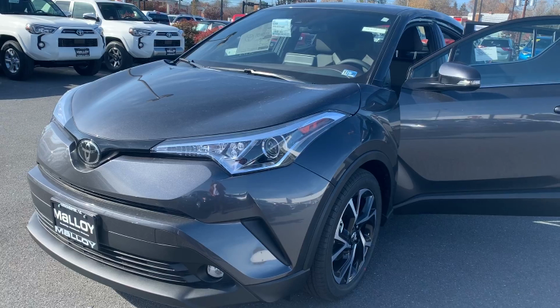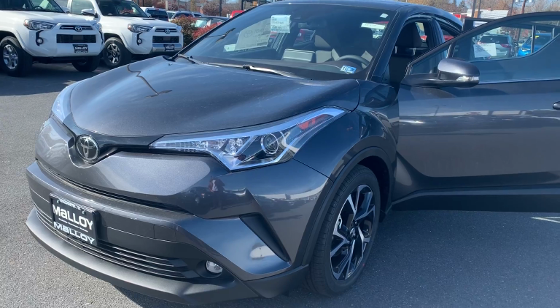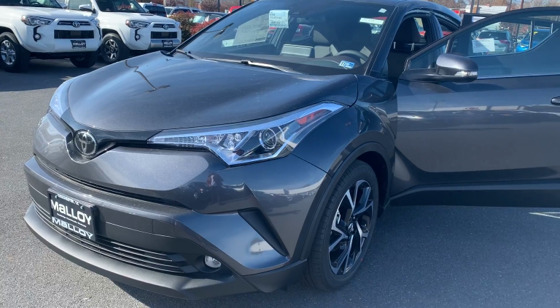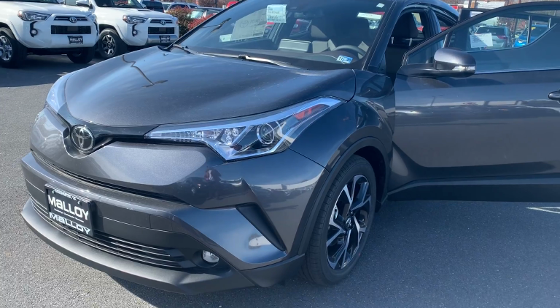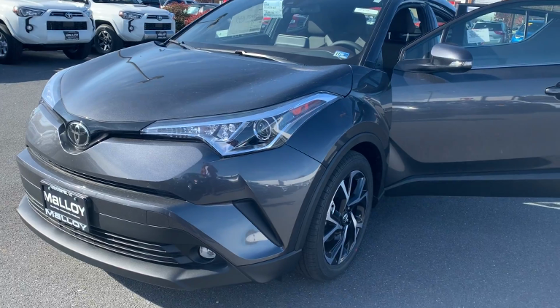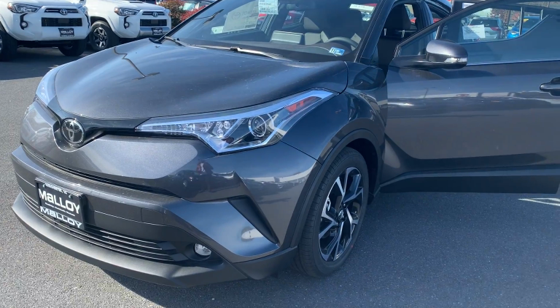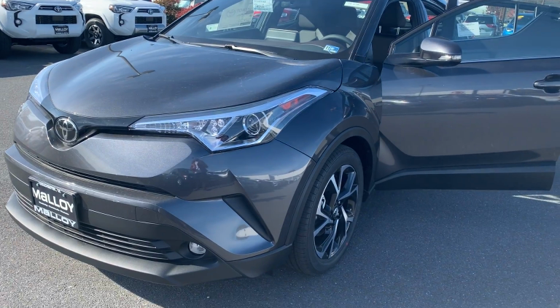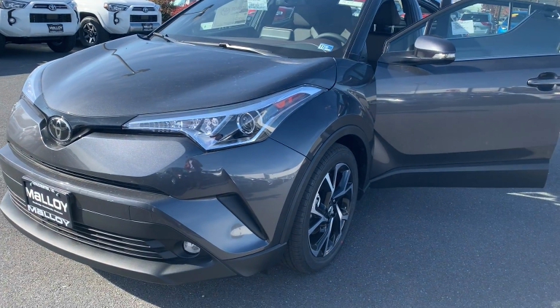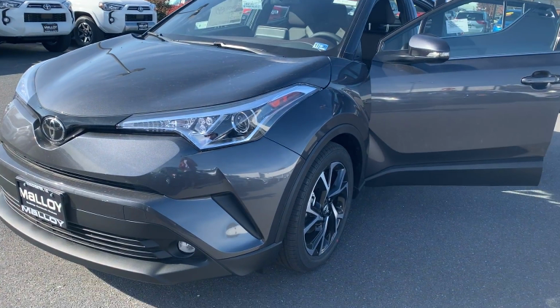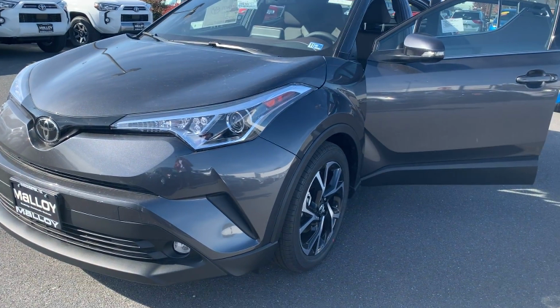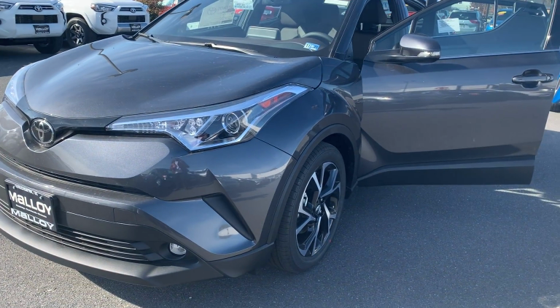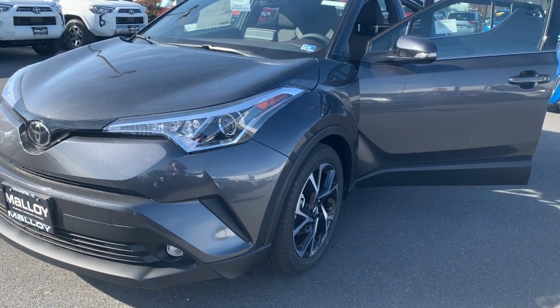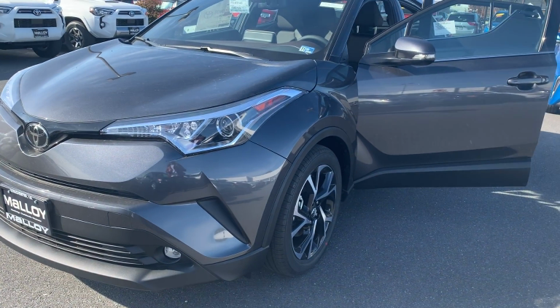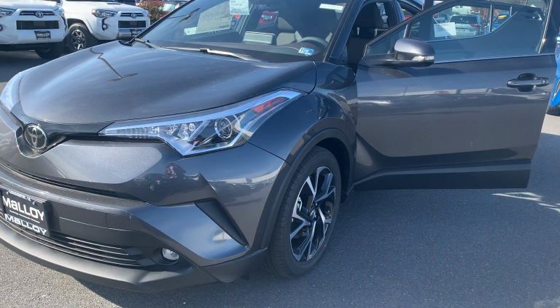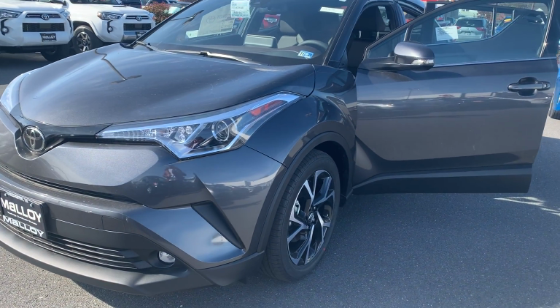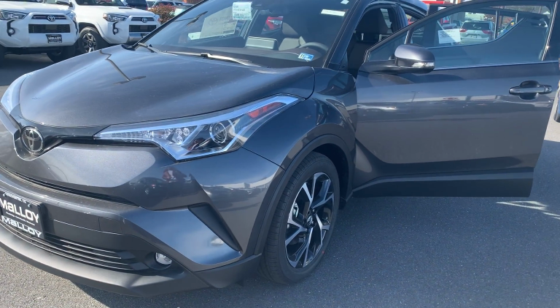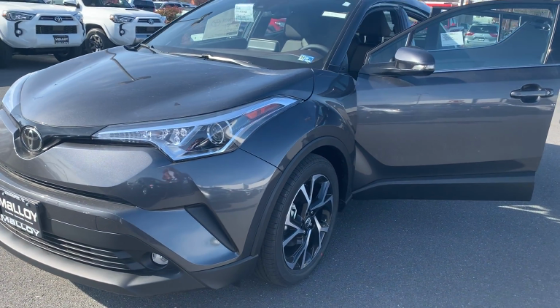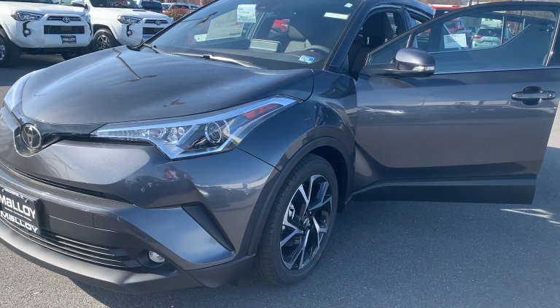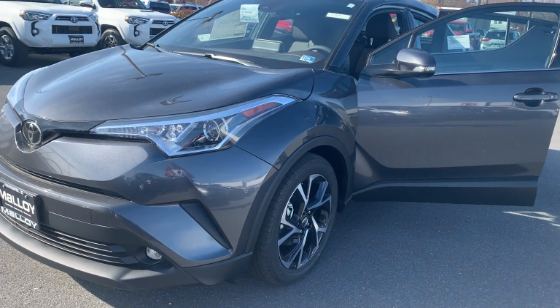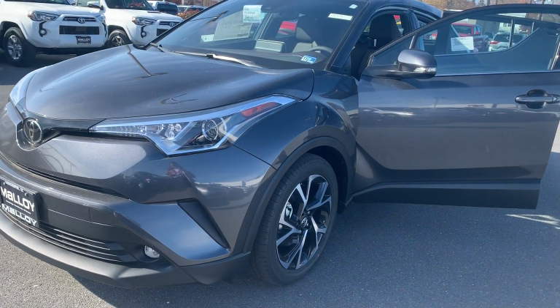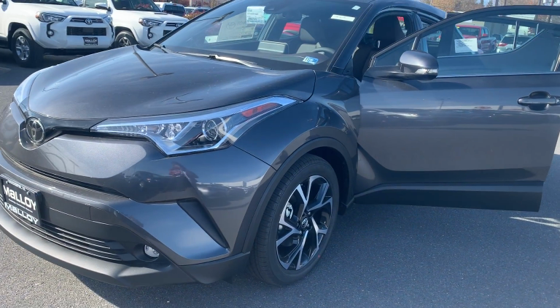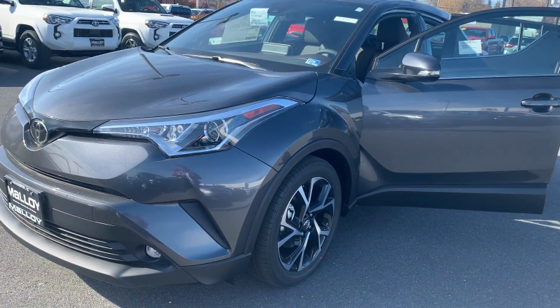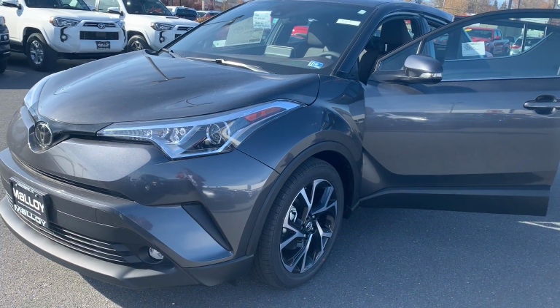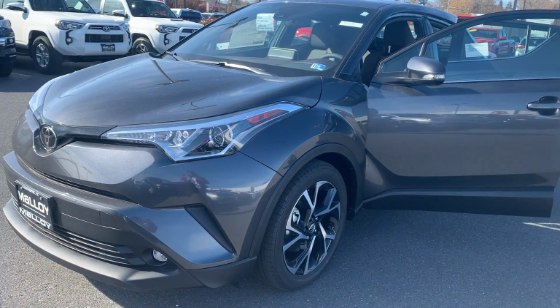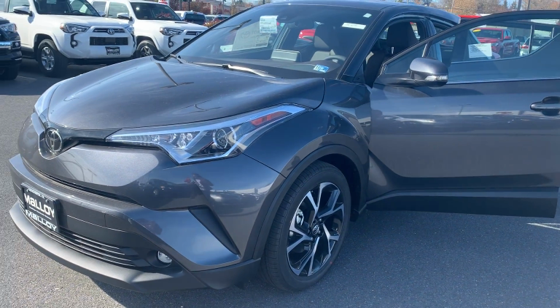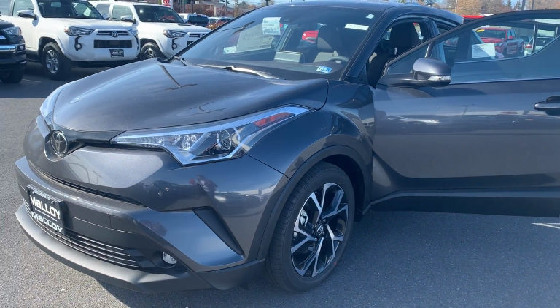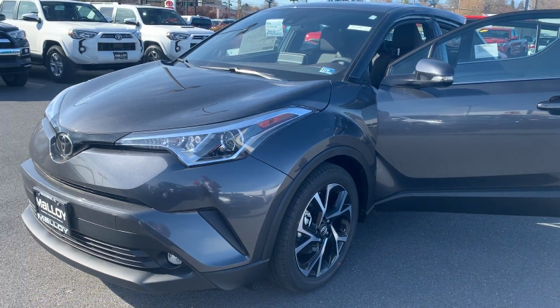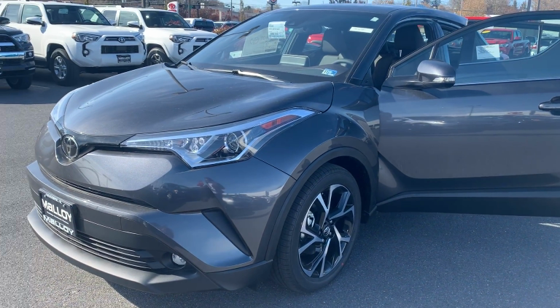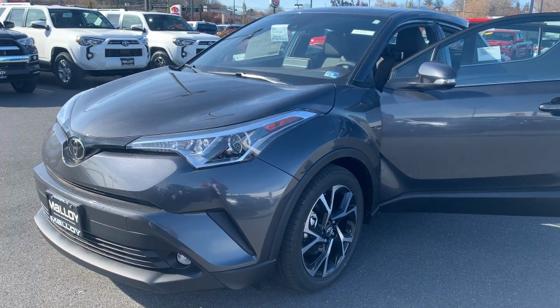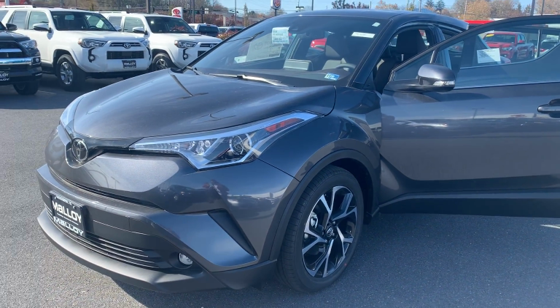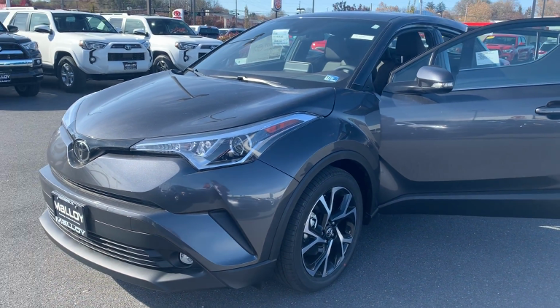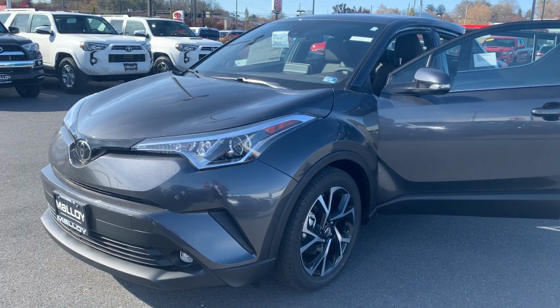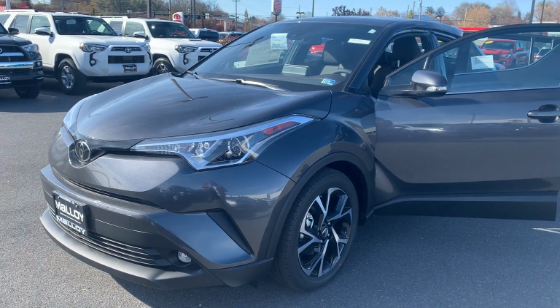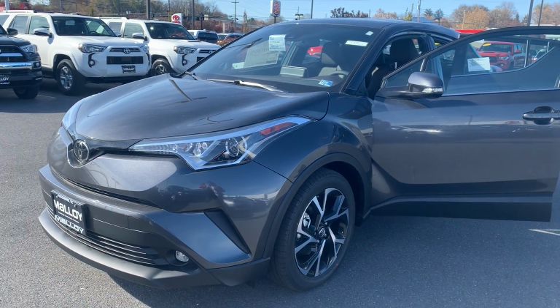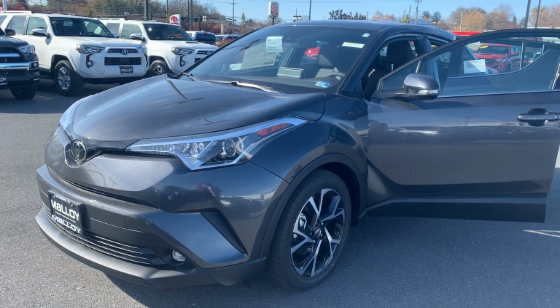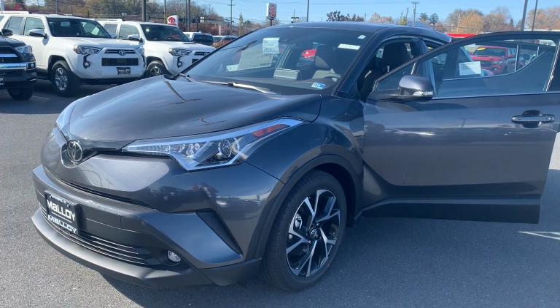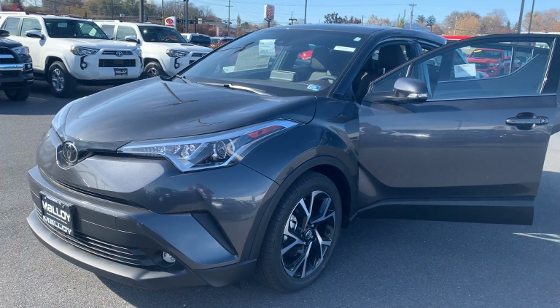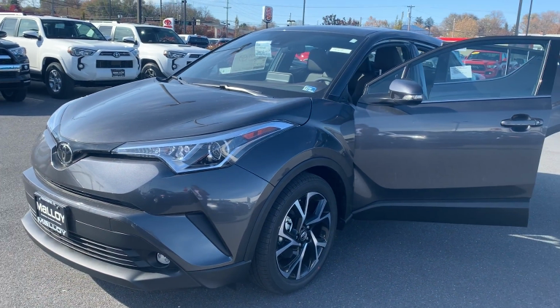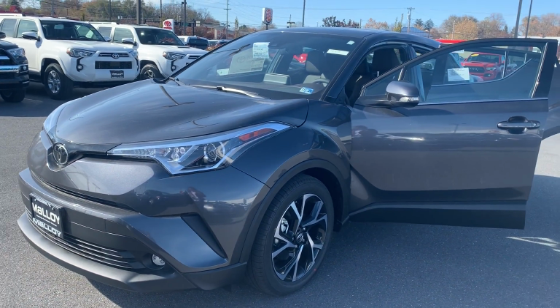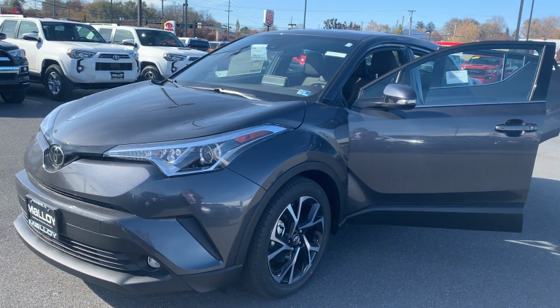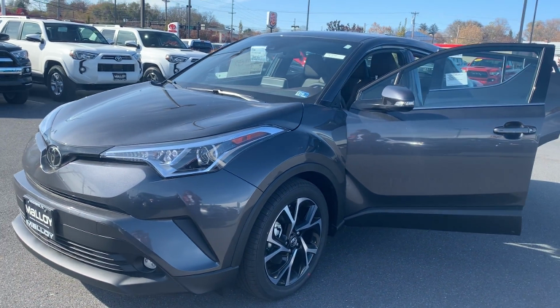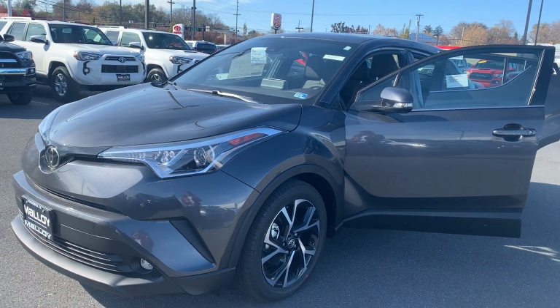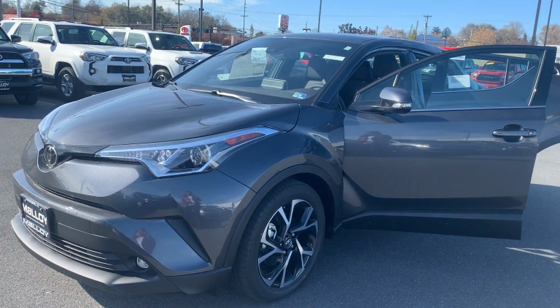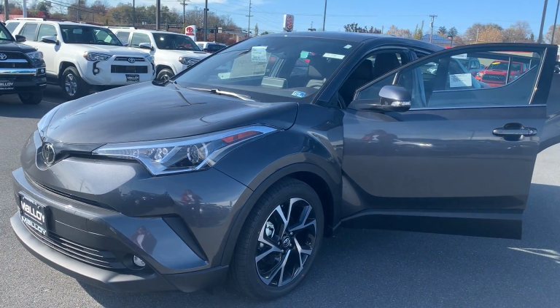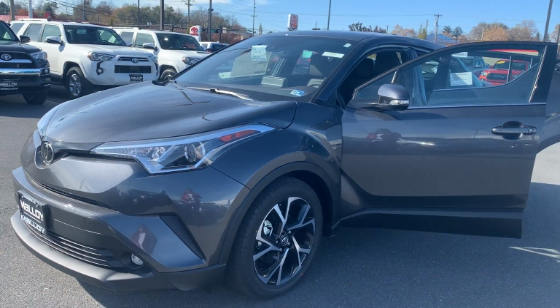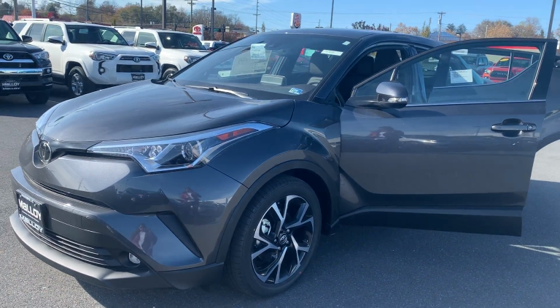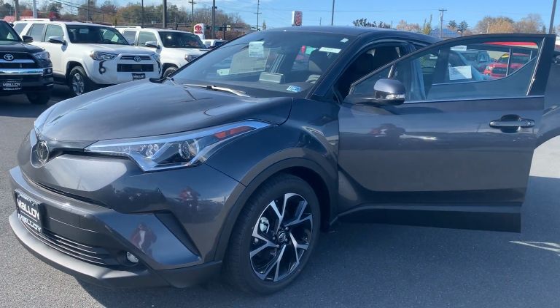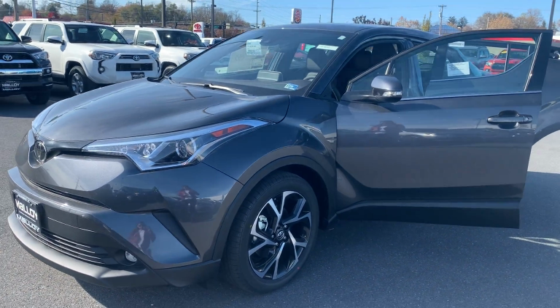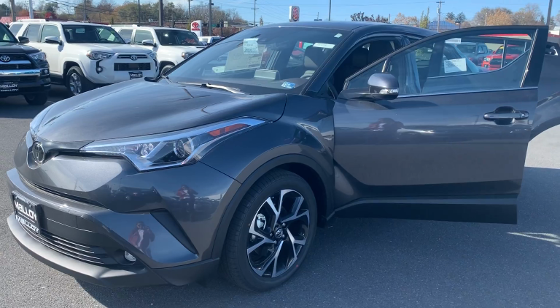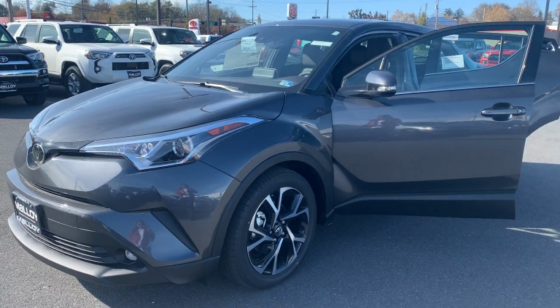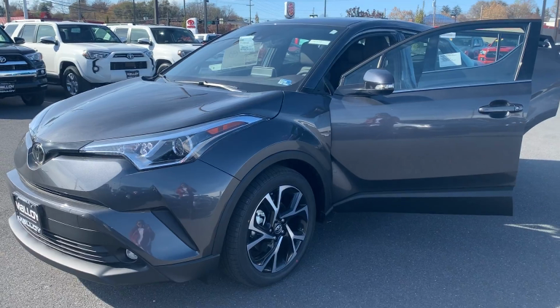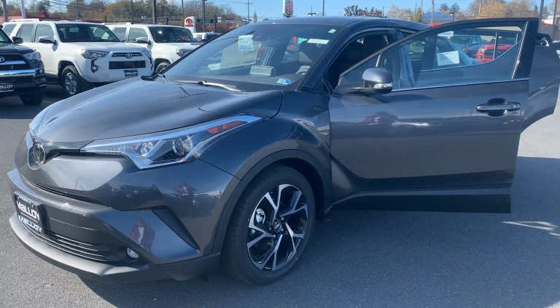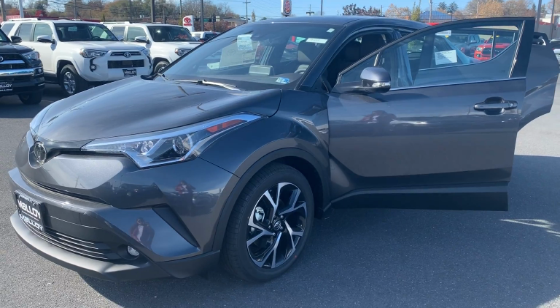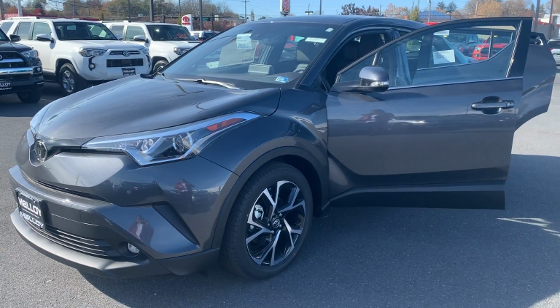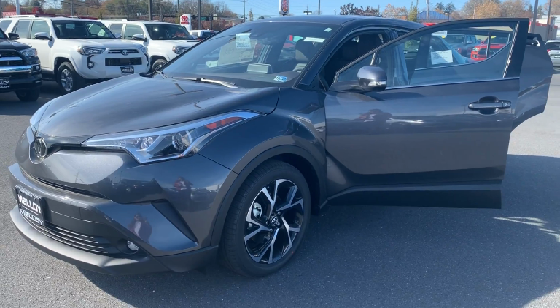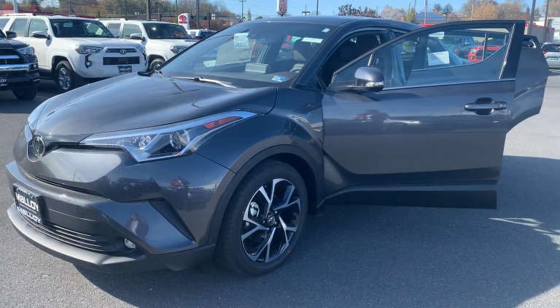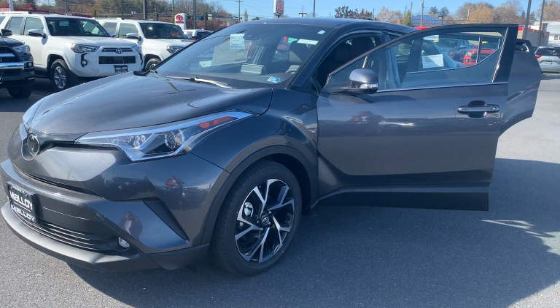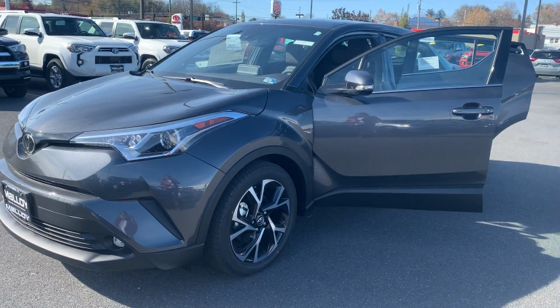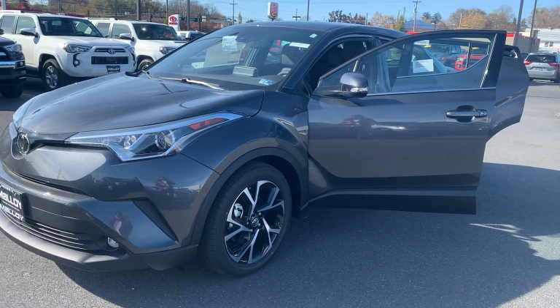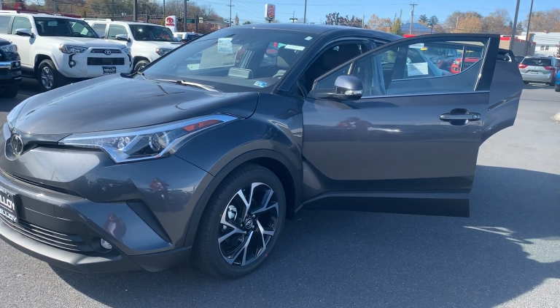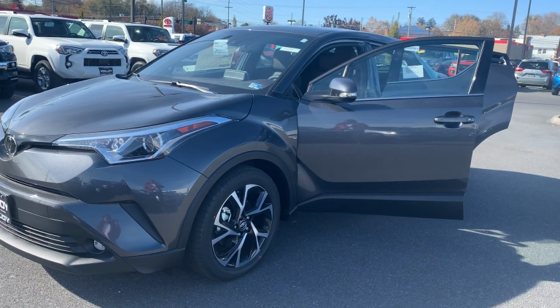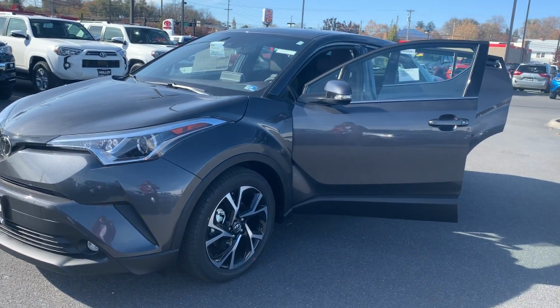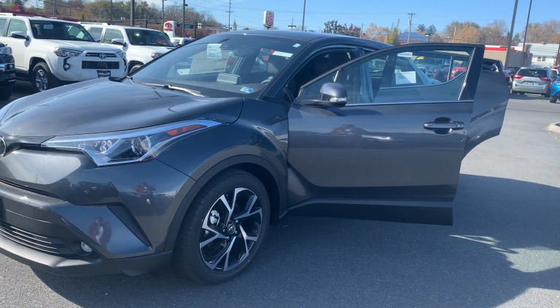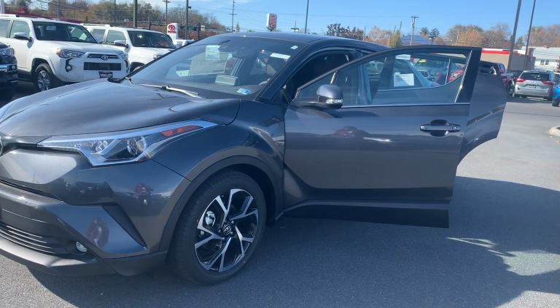This is the new 2019 Toyota C-HR Limited SUV. The color is magnetic gray metallic.